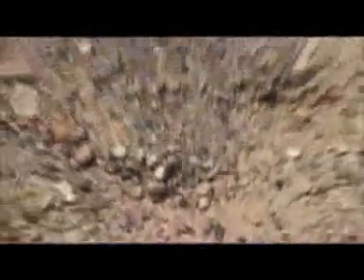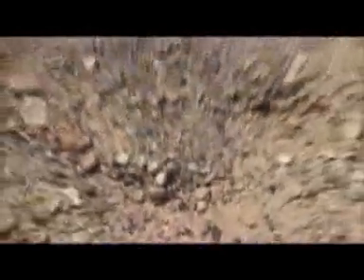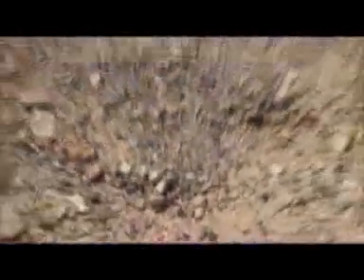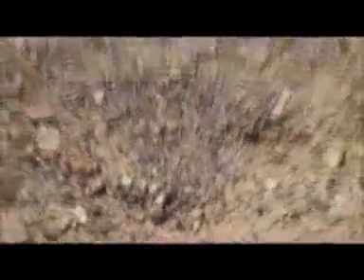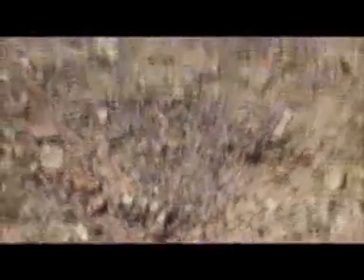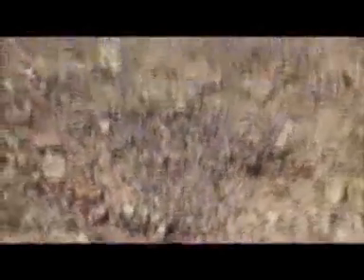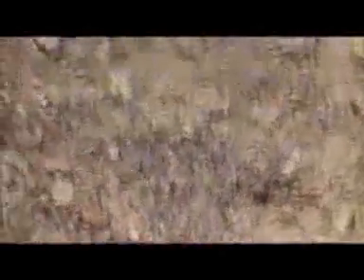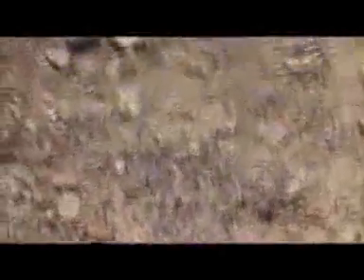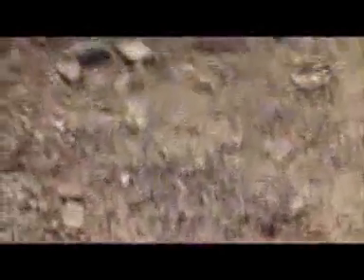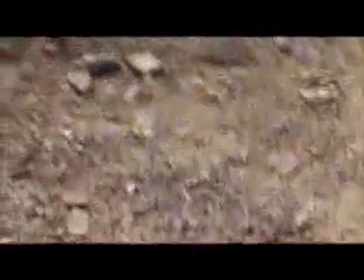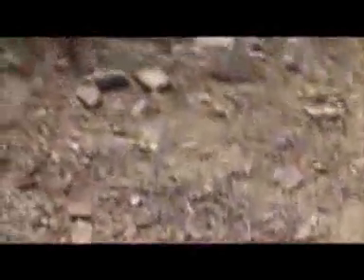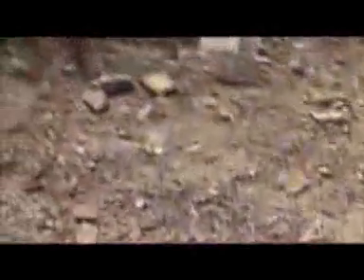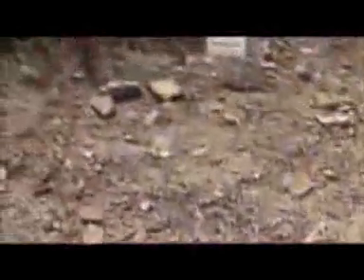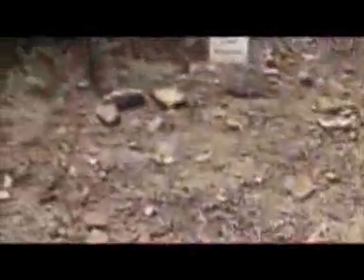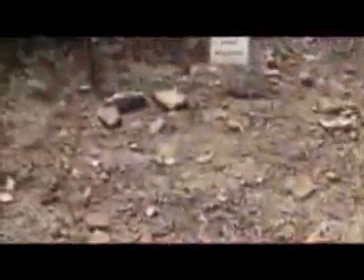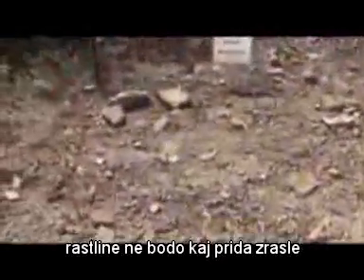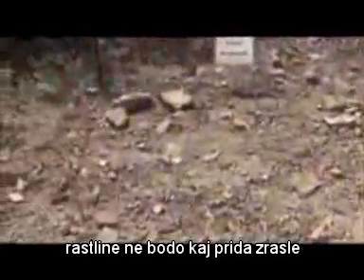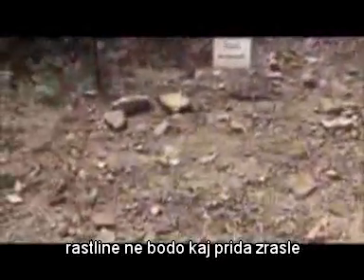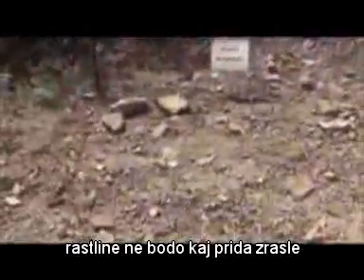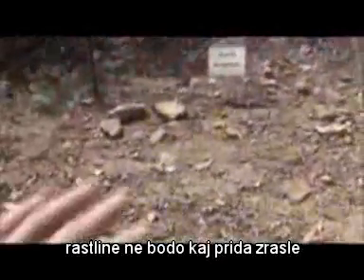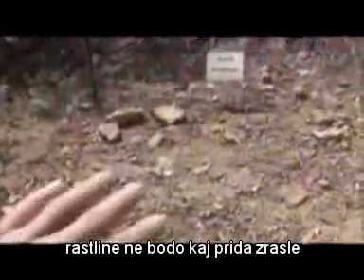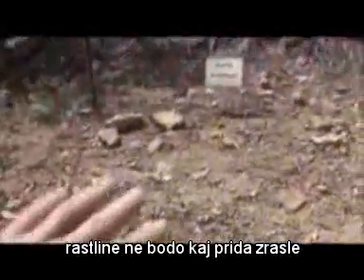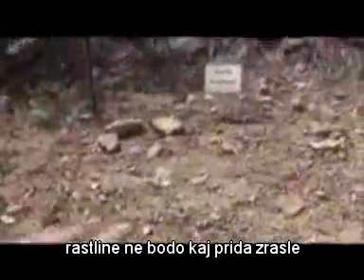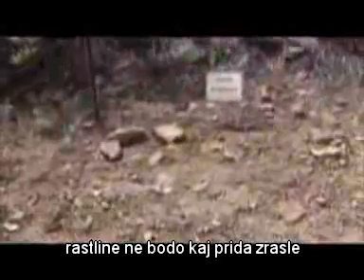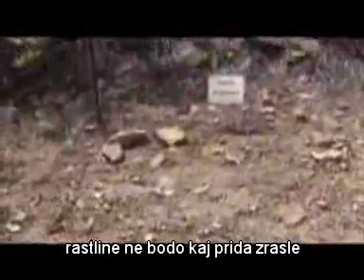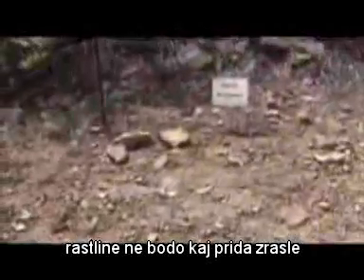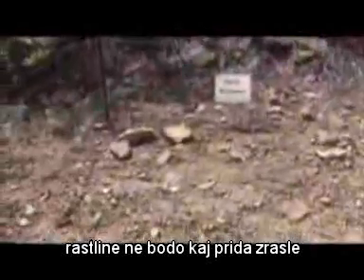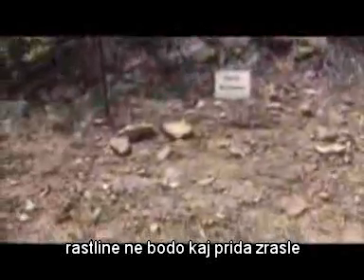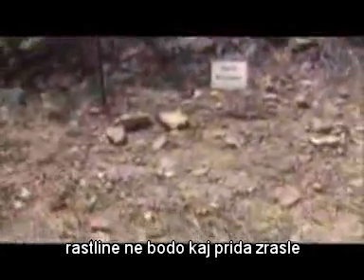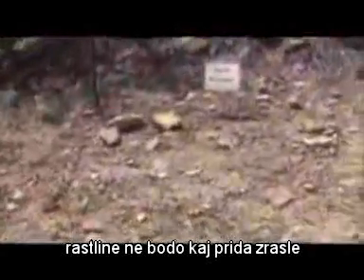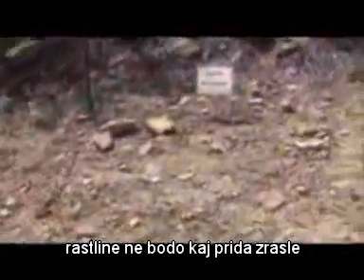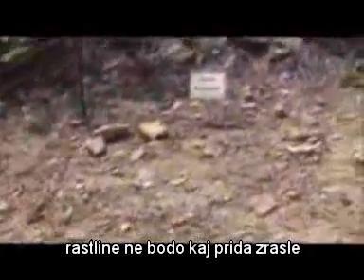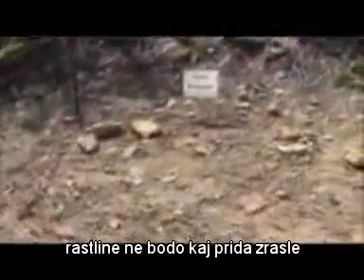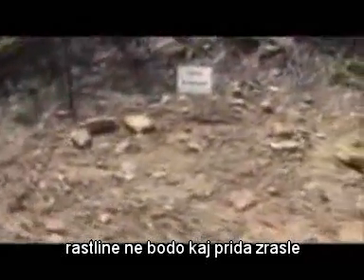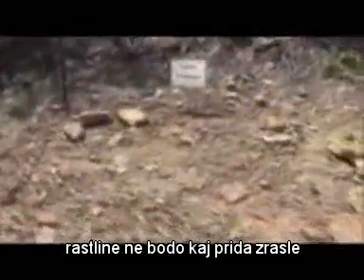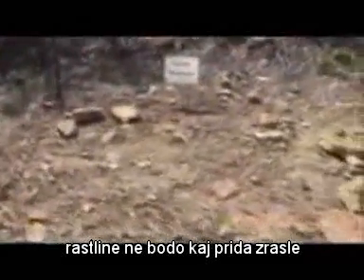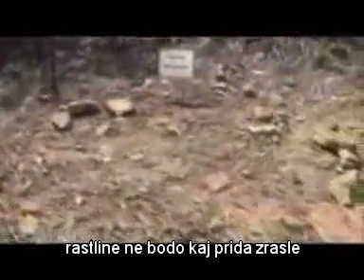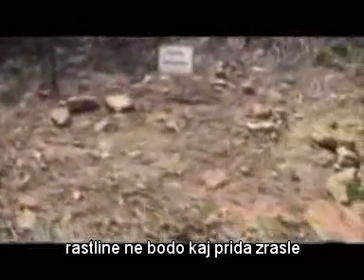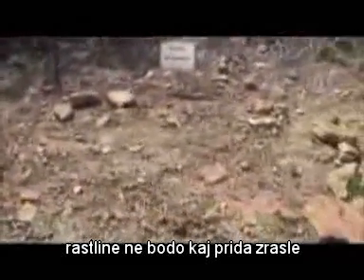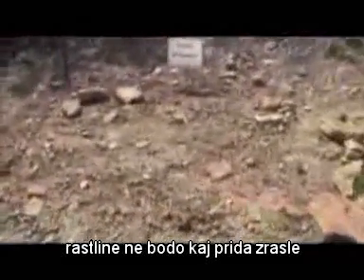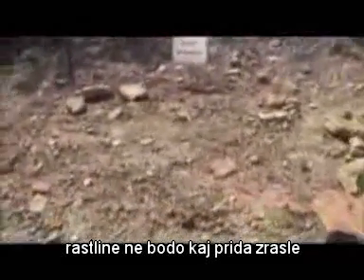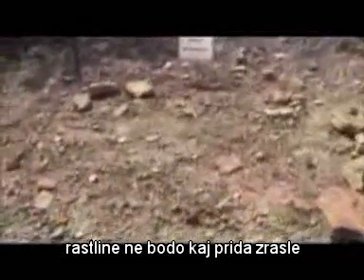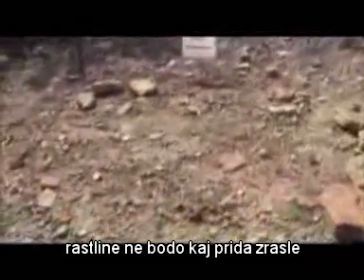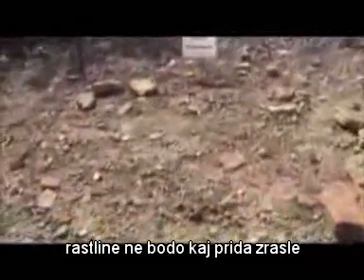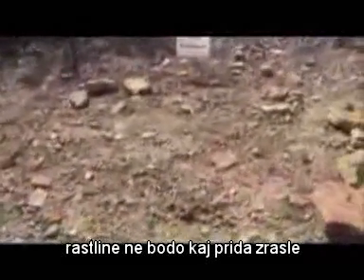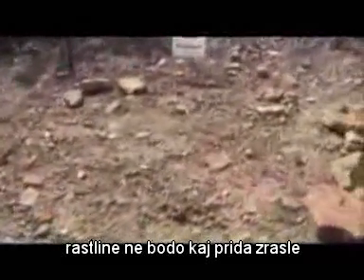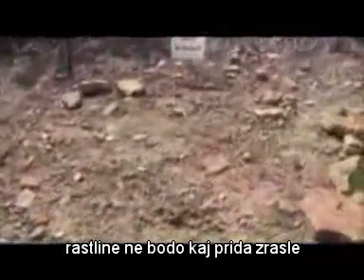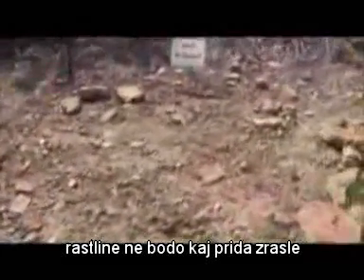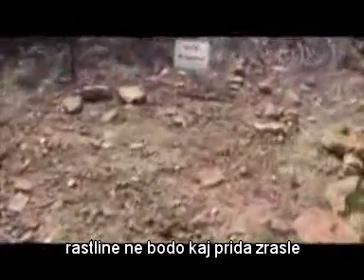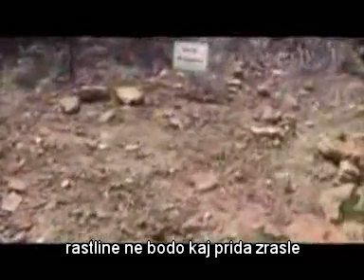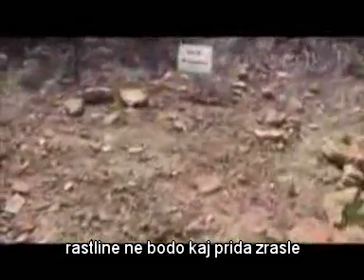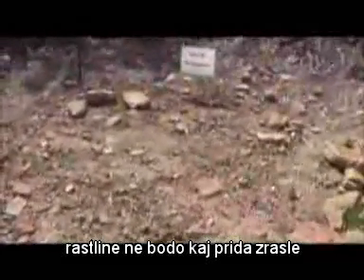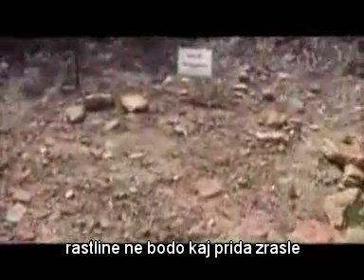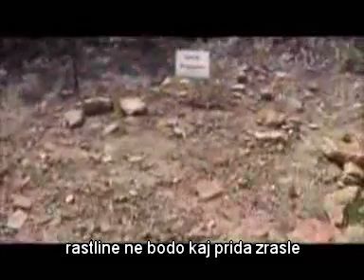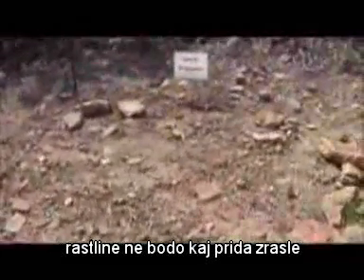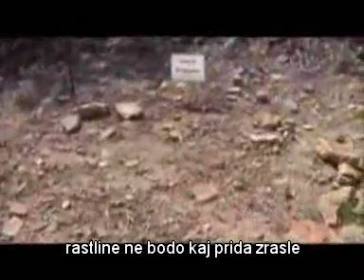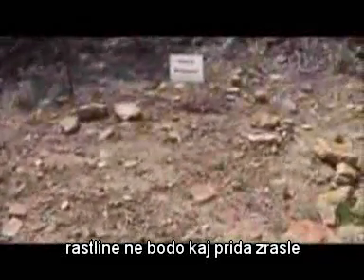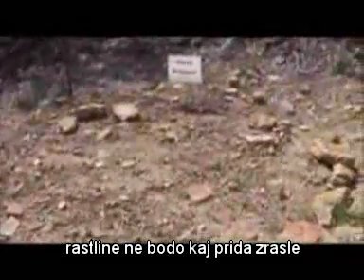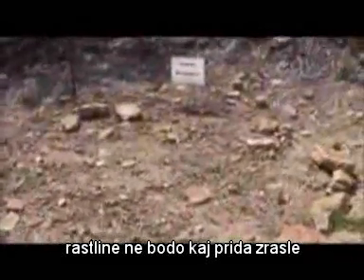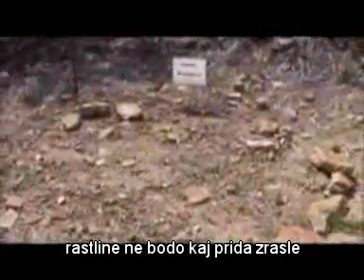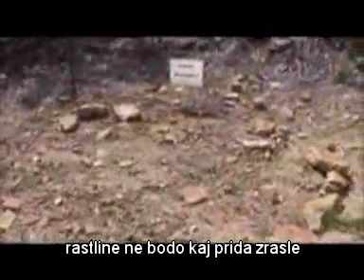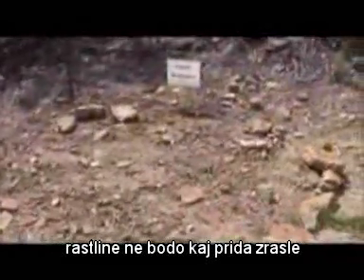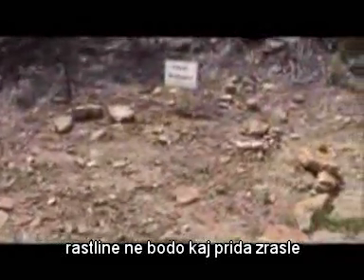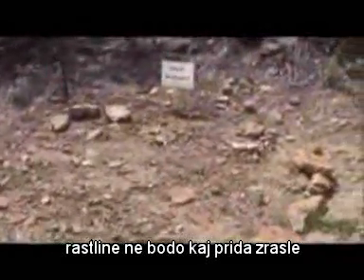So this is what the soil will grow — not much of anything. Plants don't really thrive.